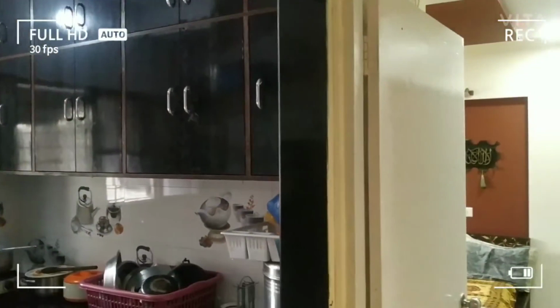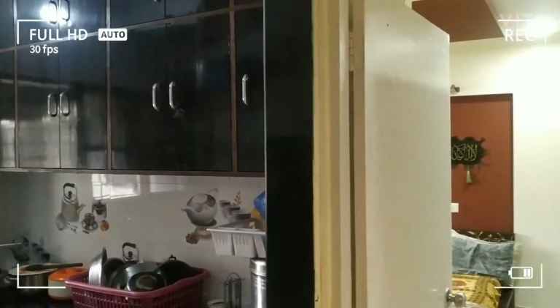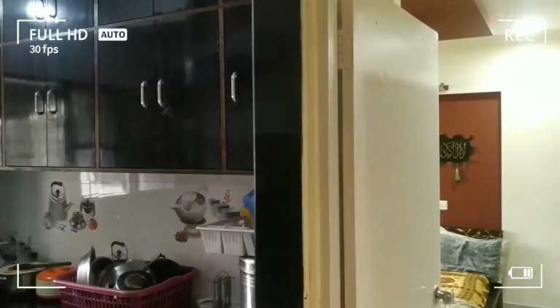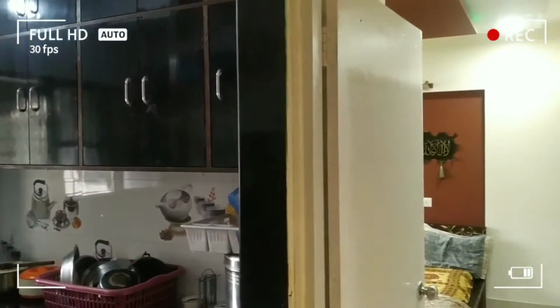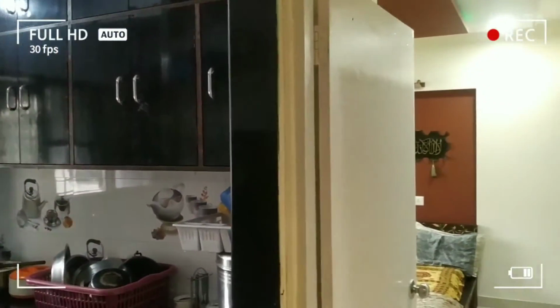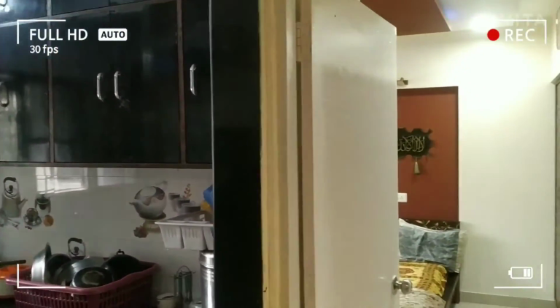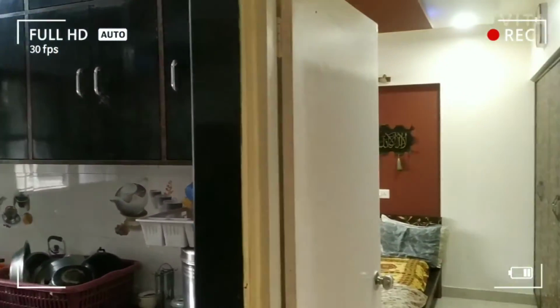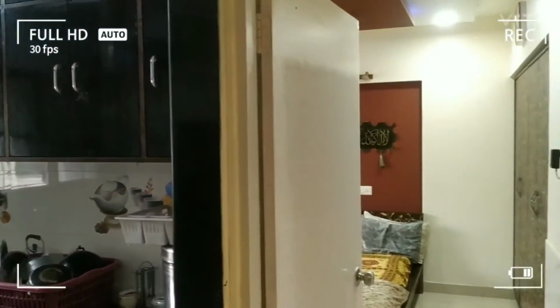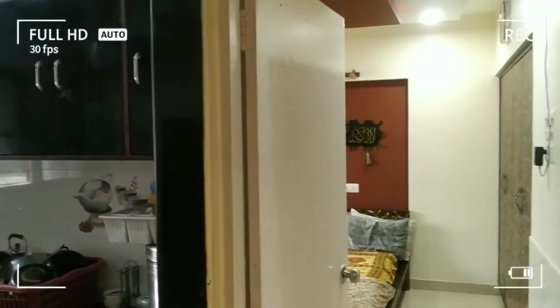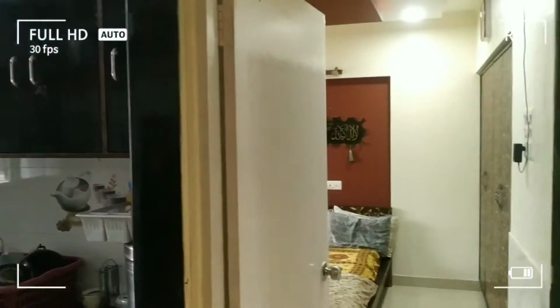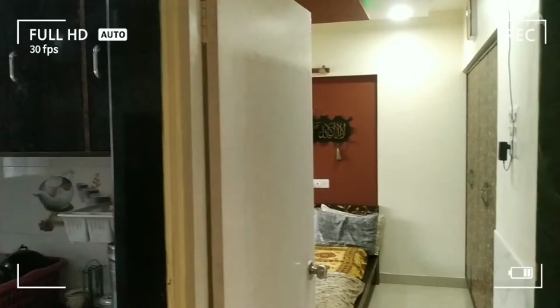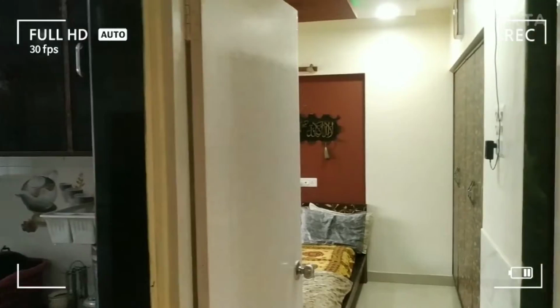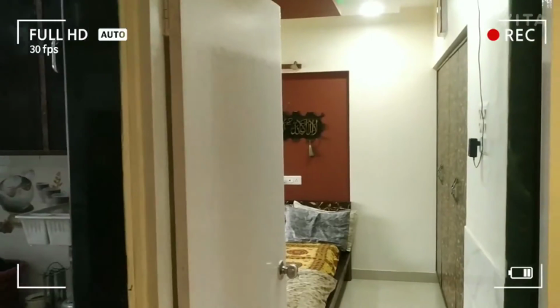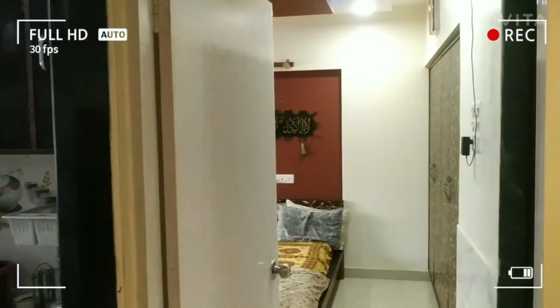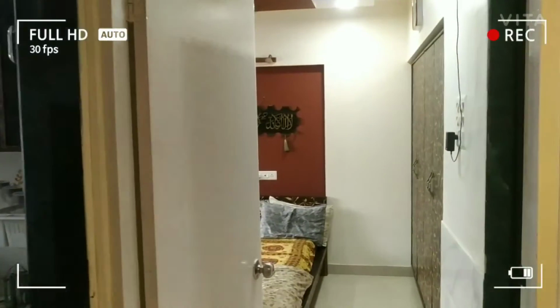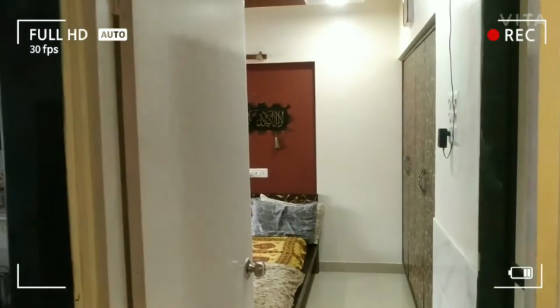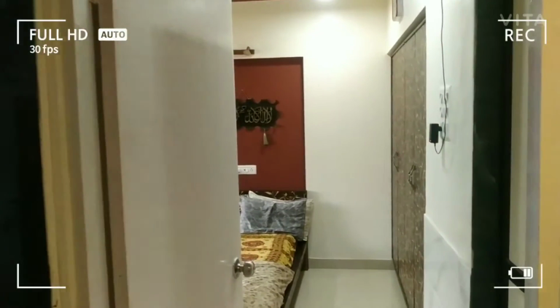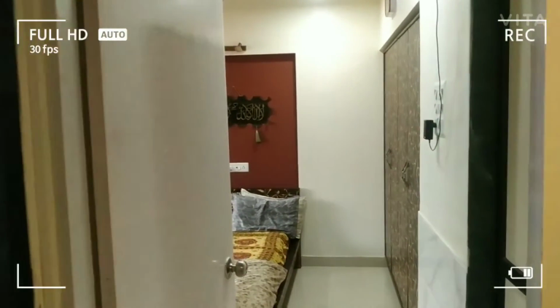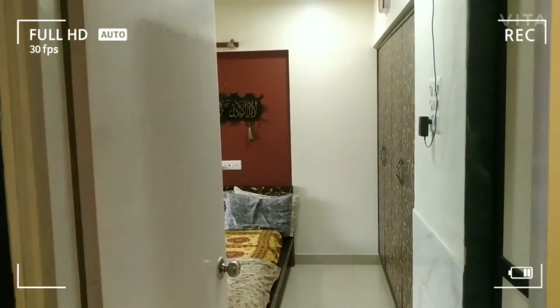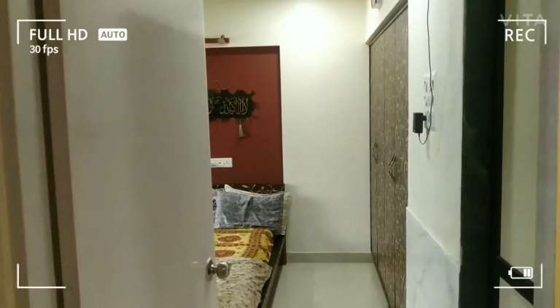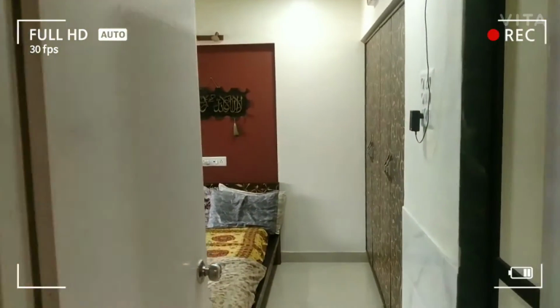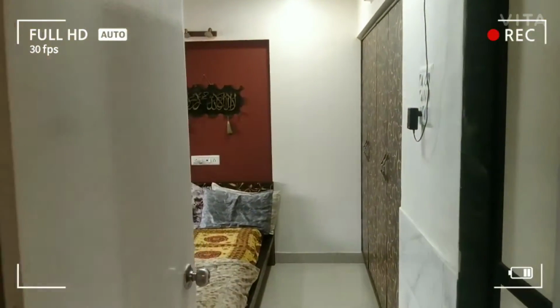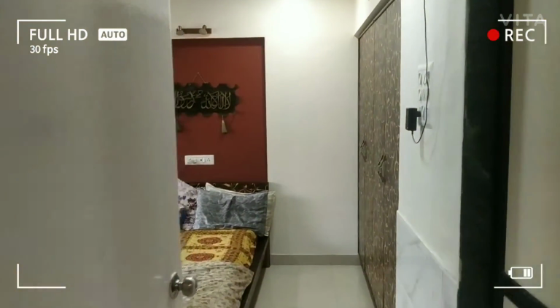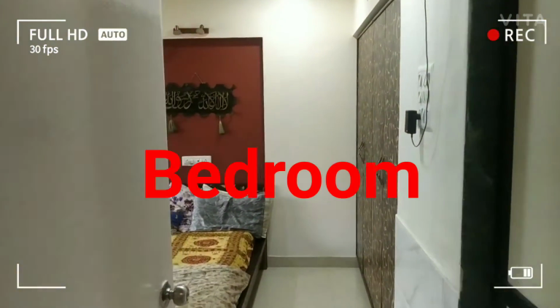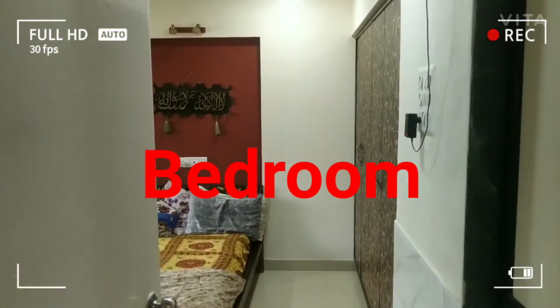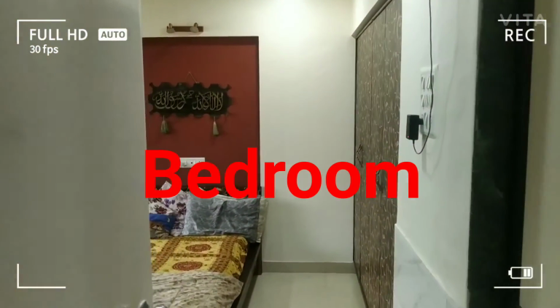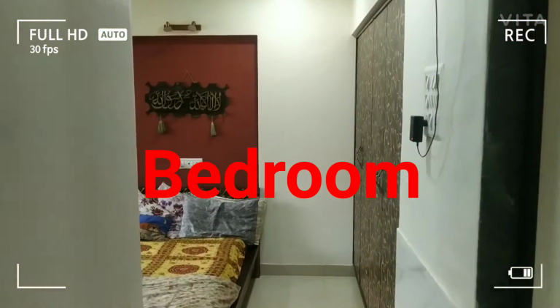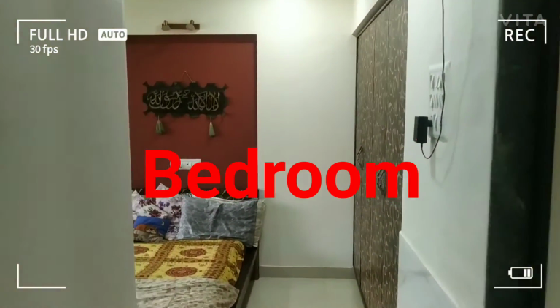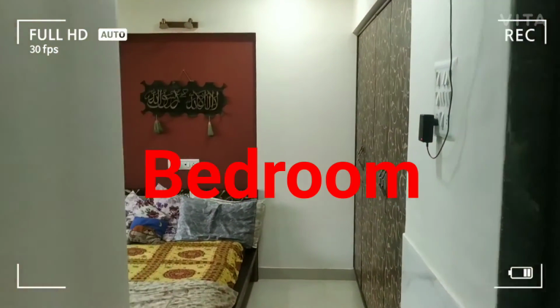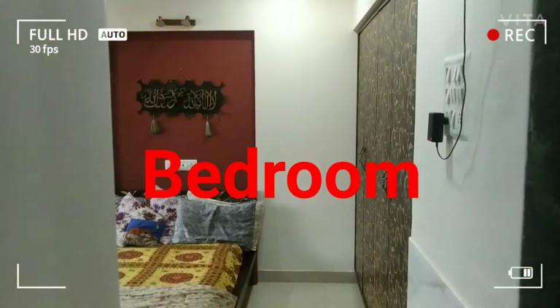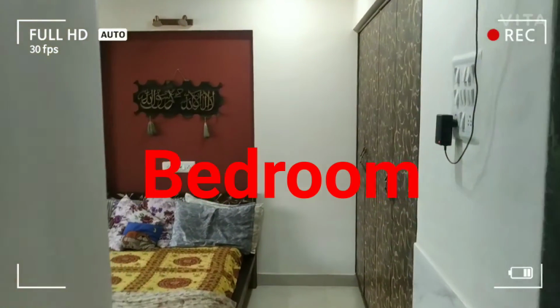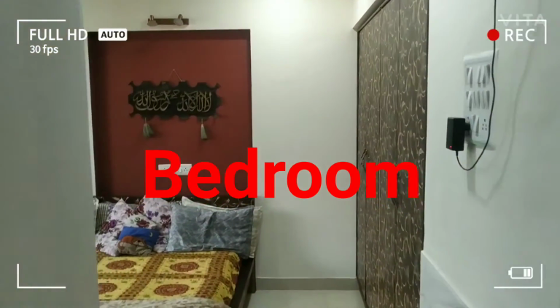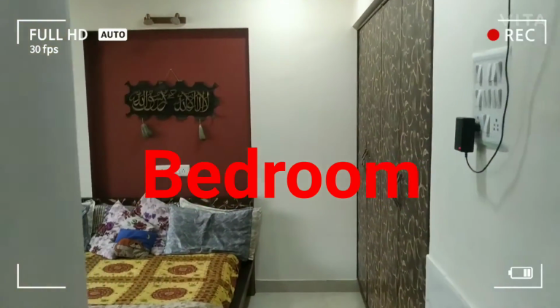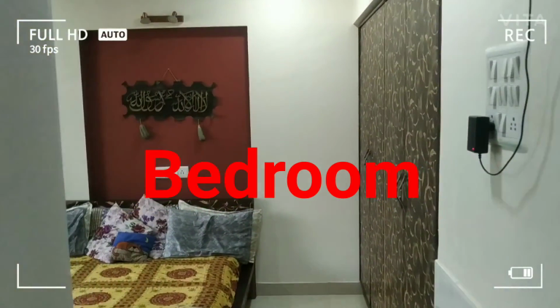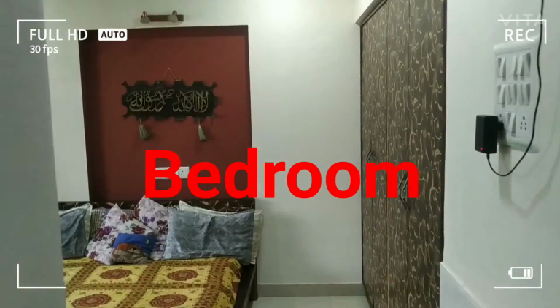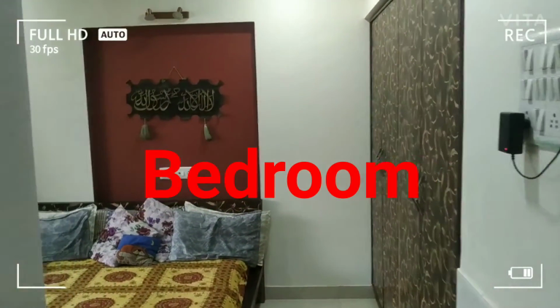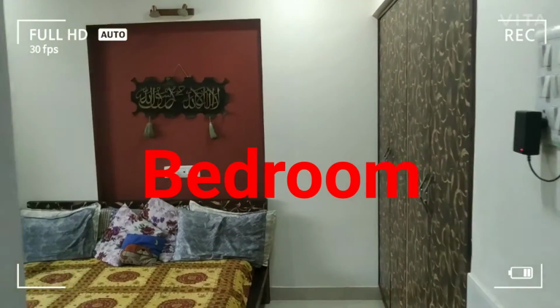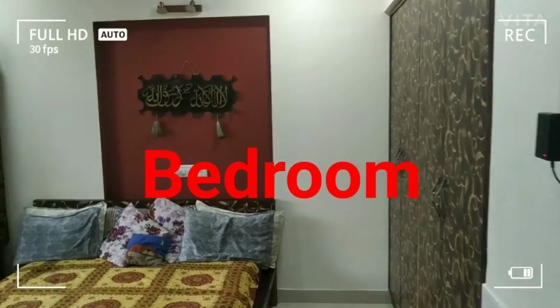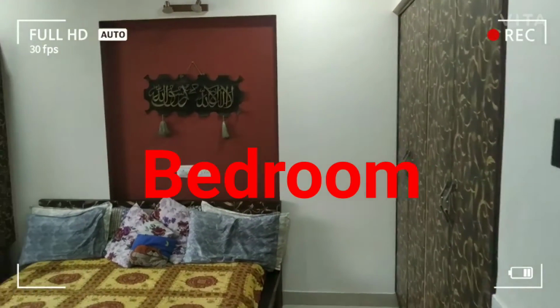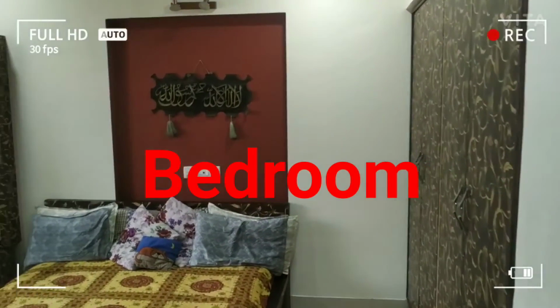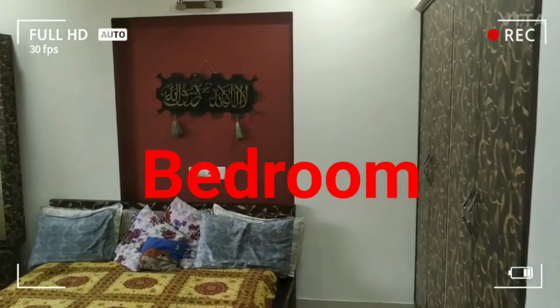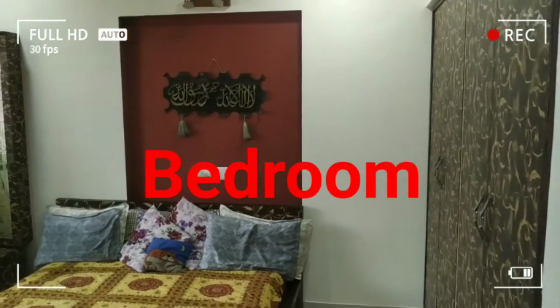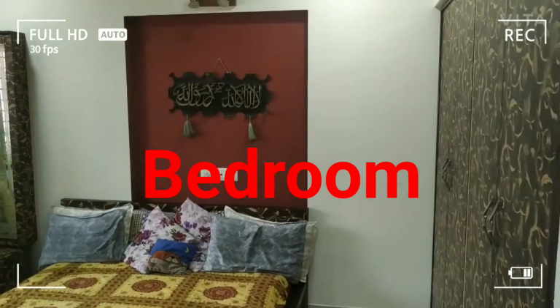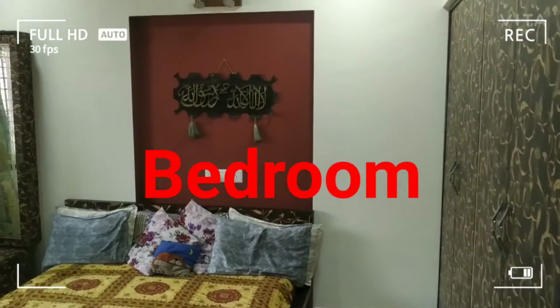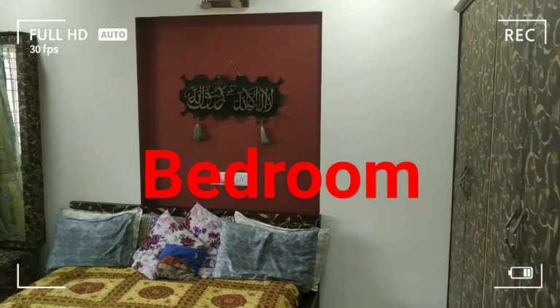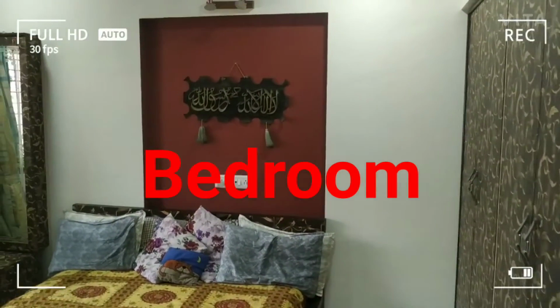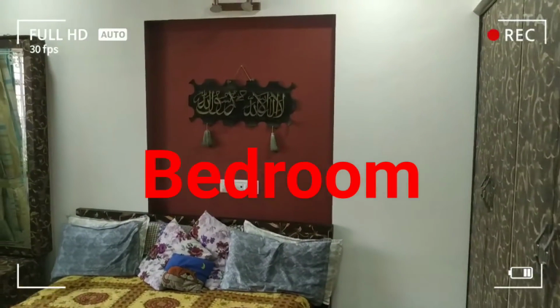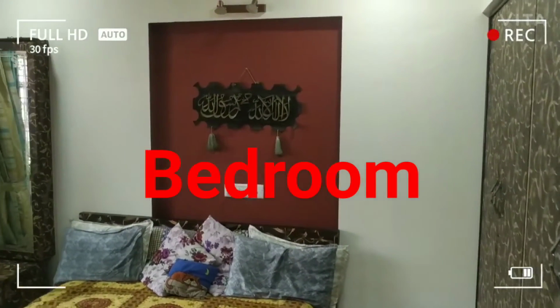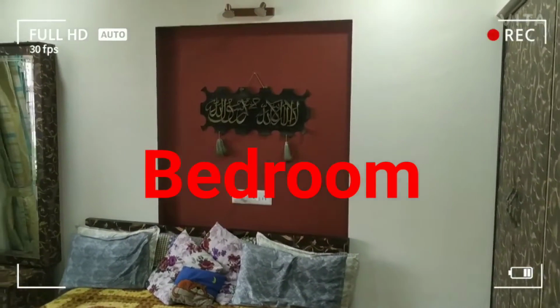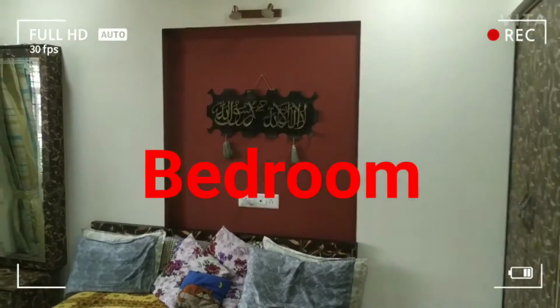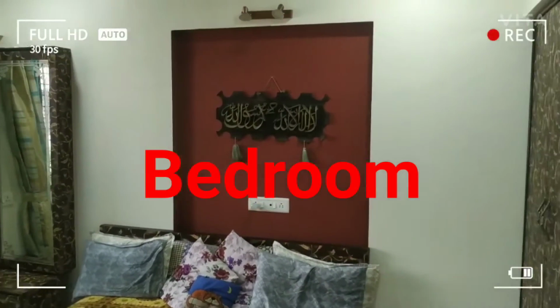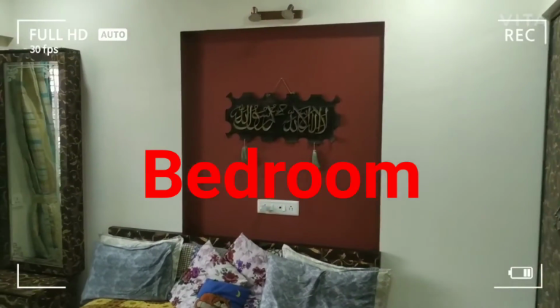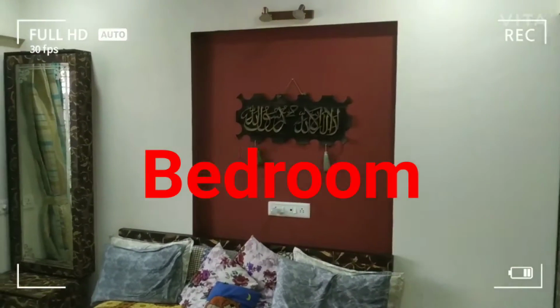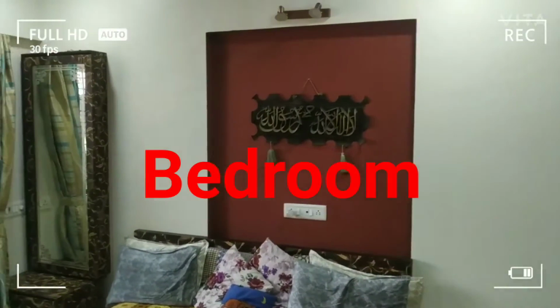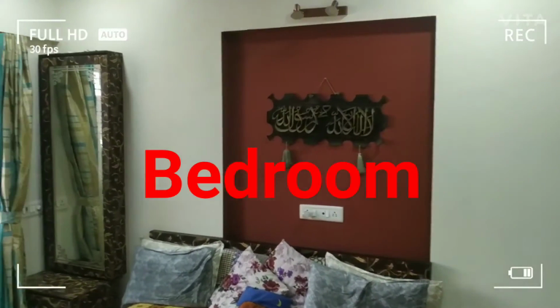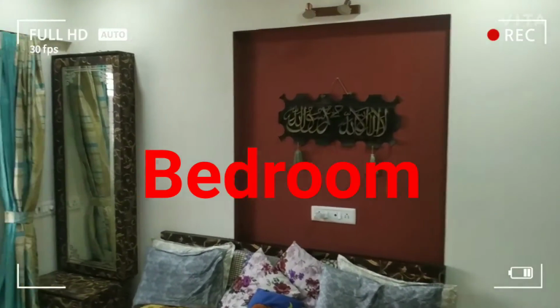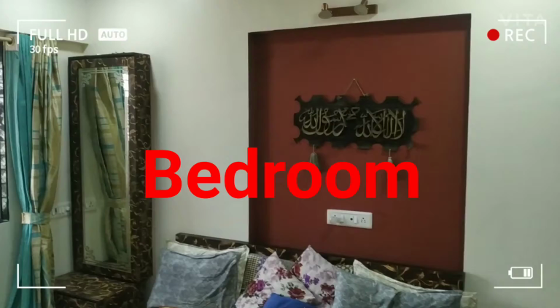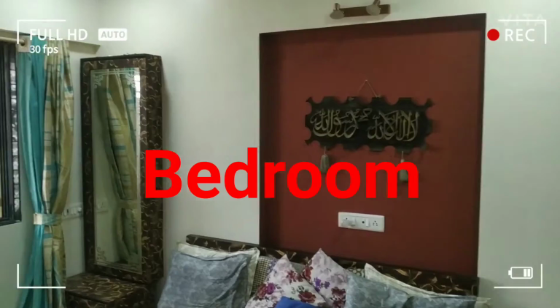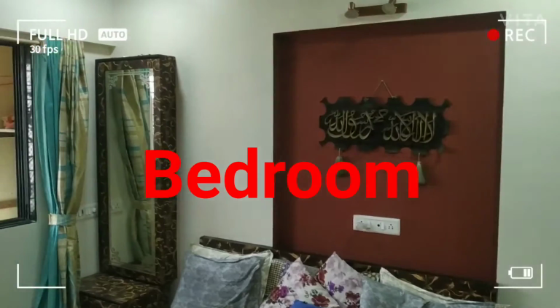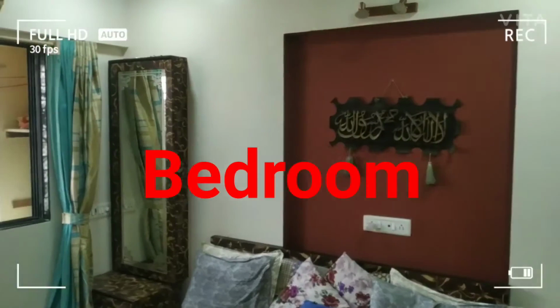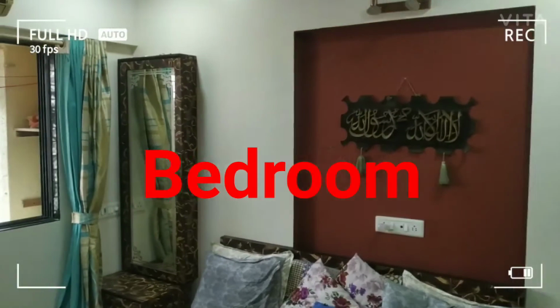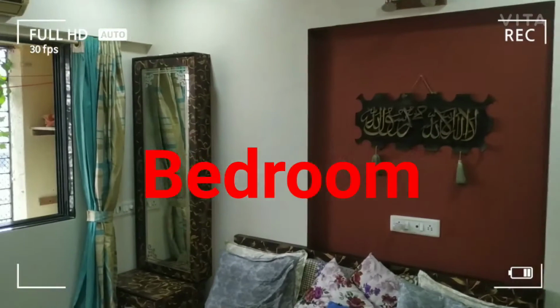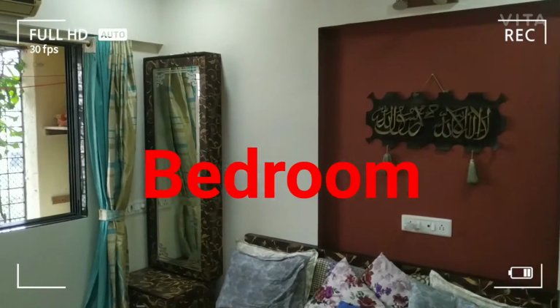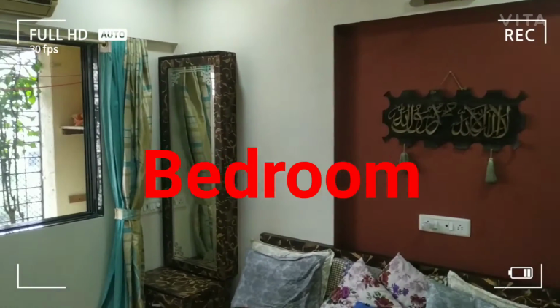Now we will go to the bedroom. This is the bedroom. Nice bedroom.